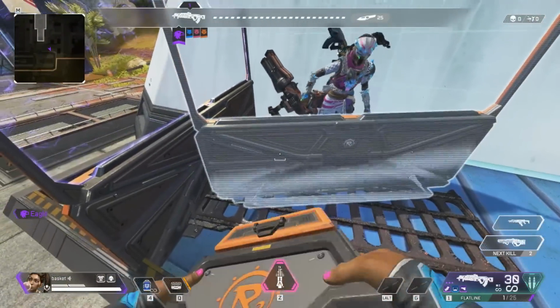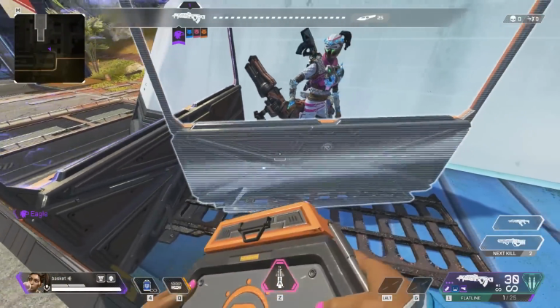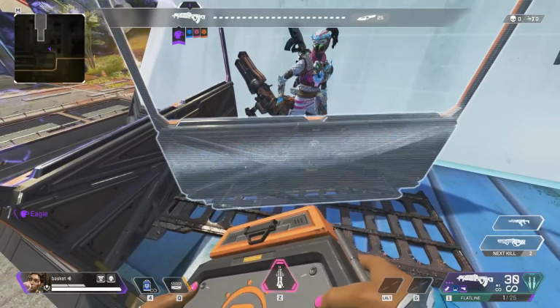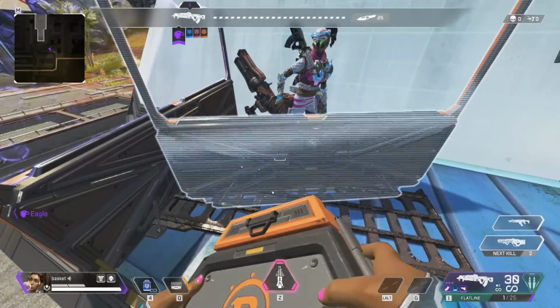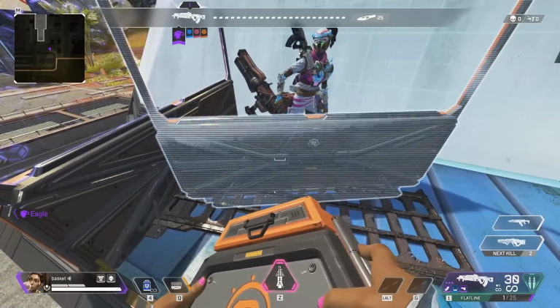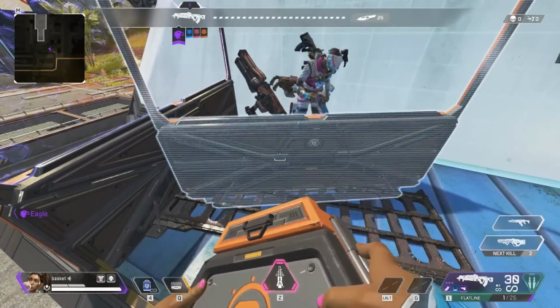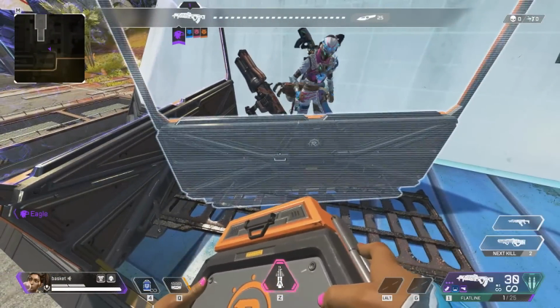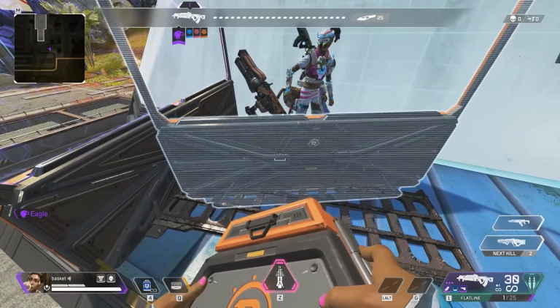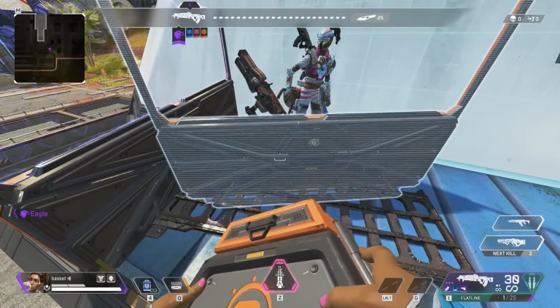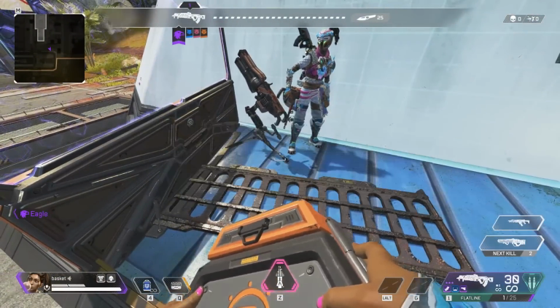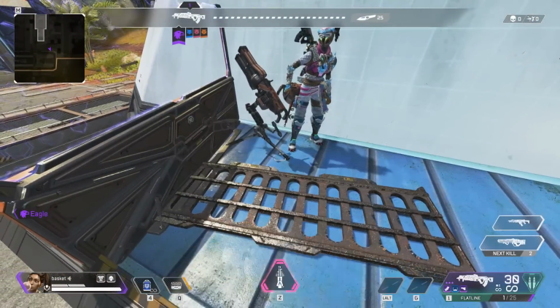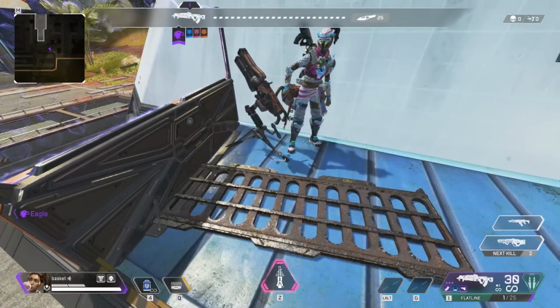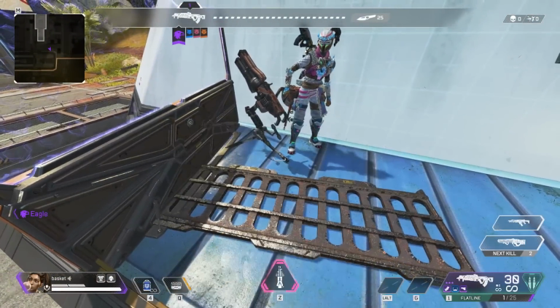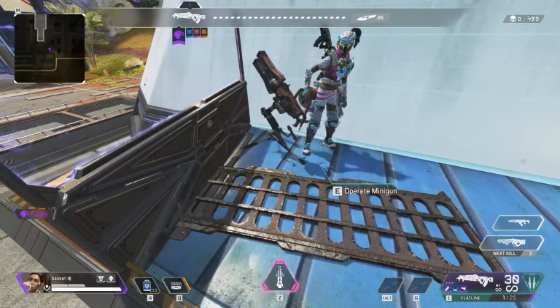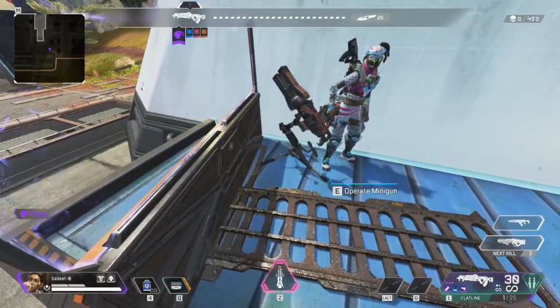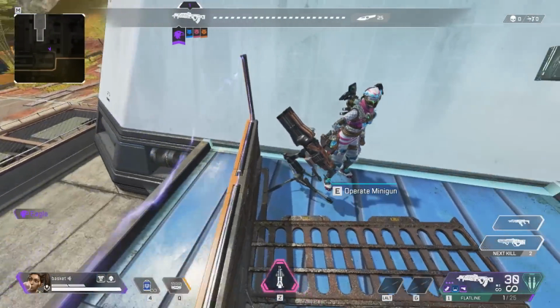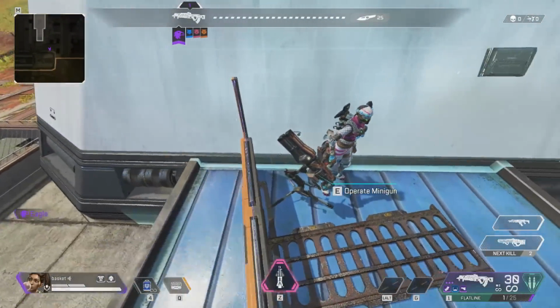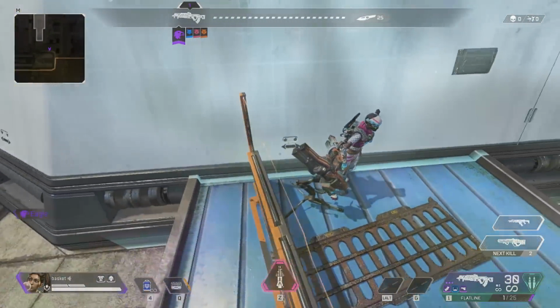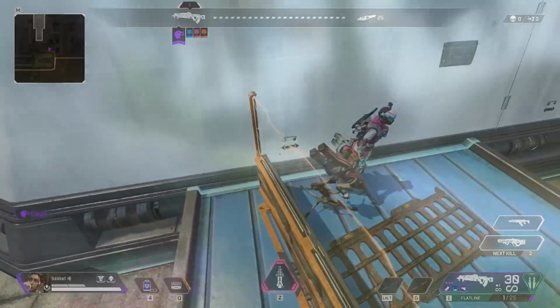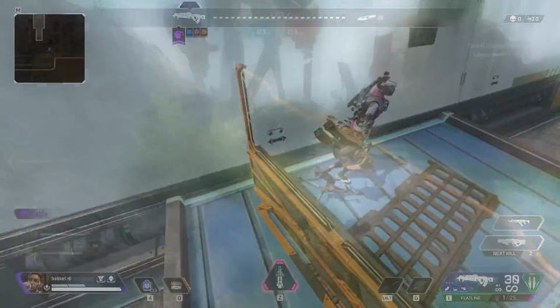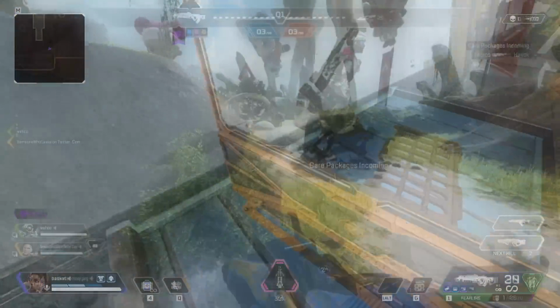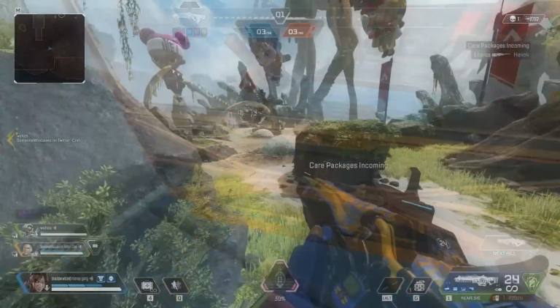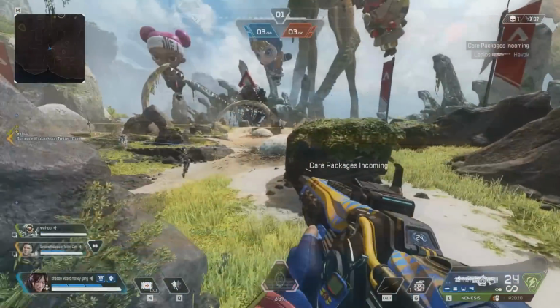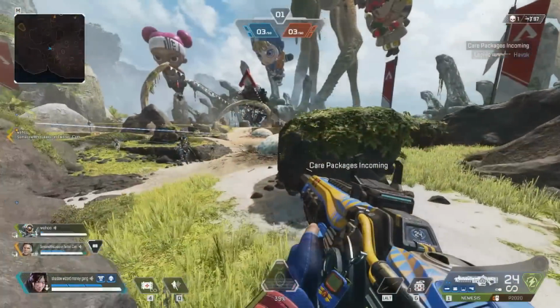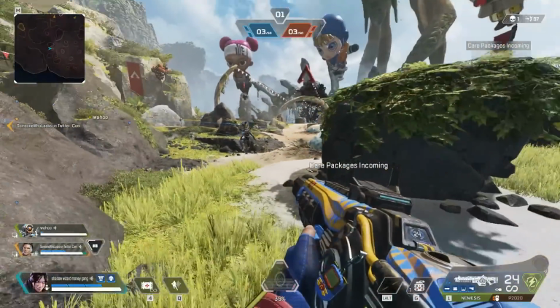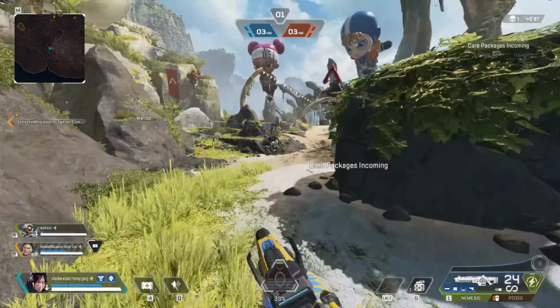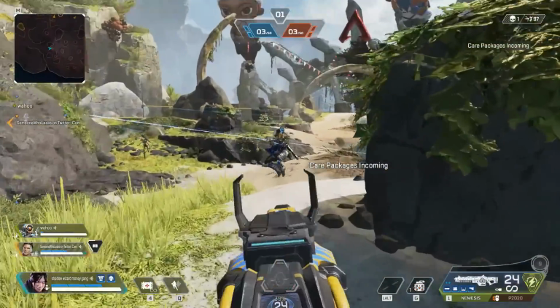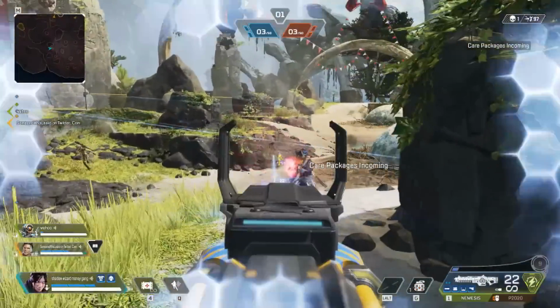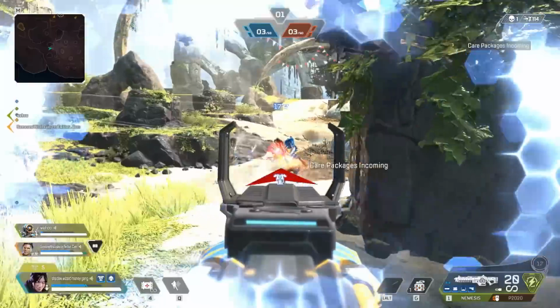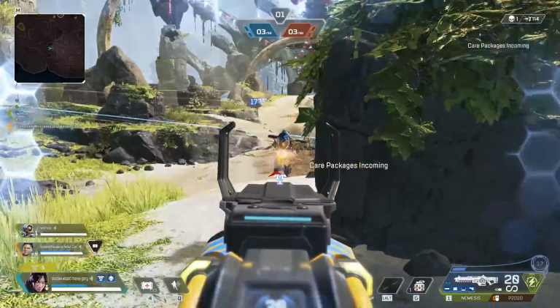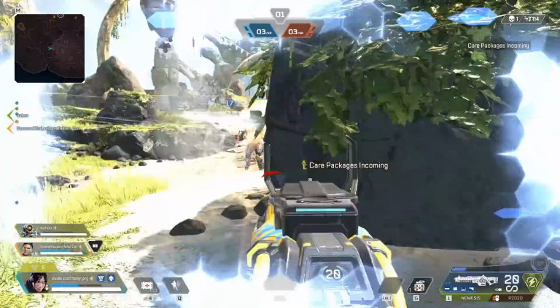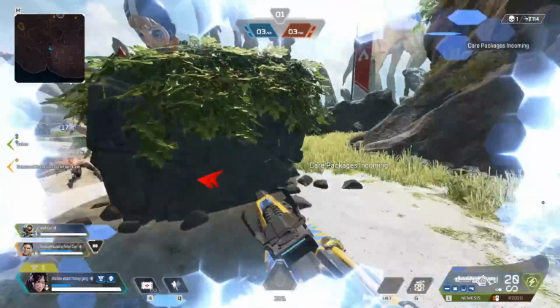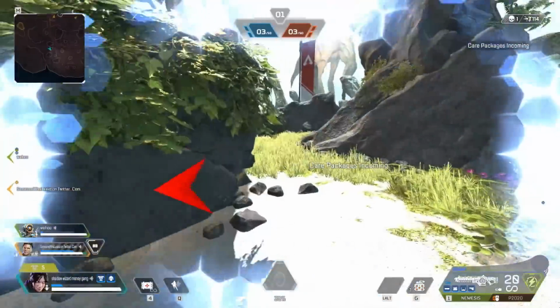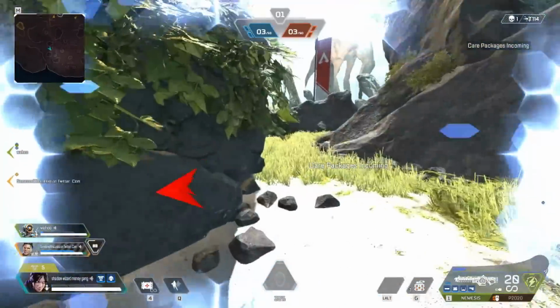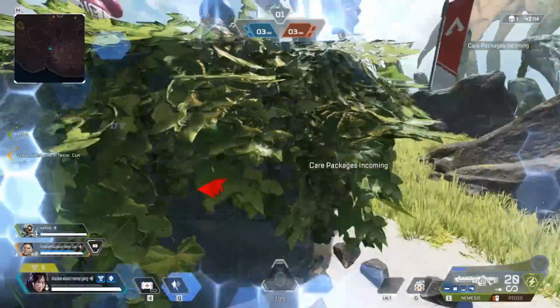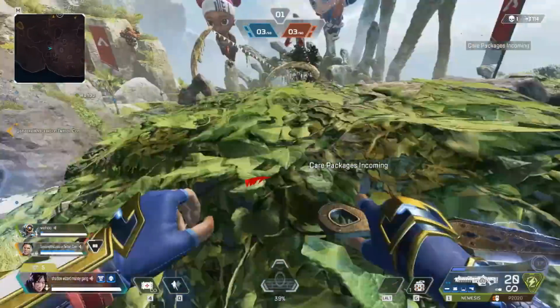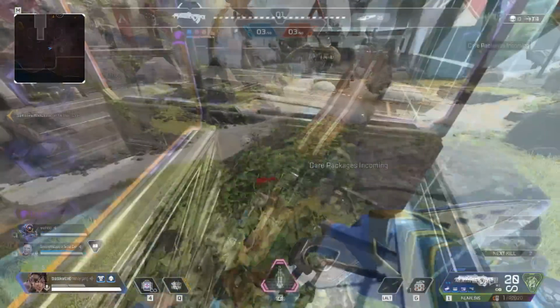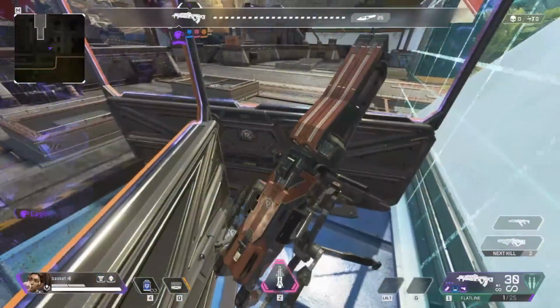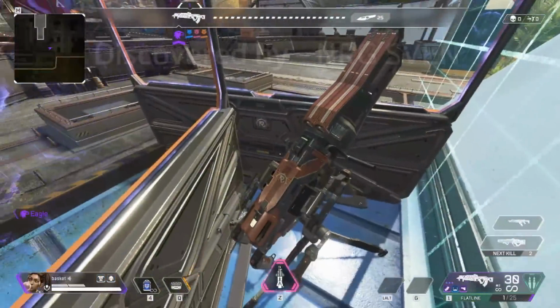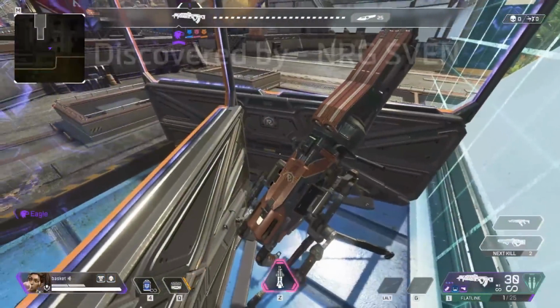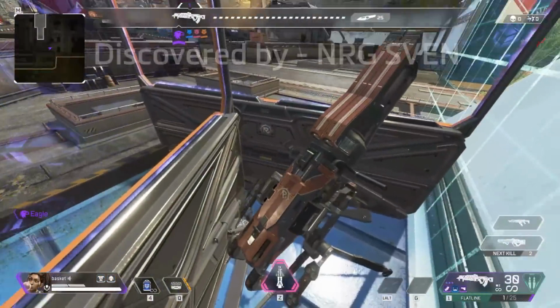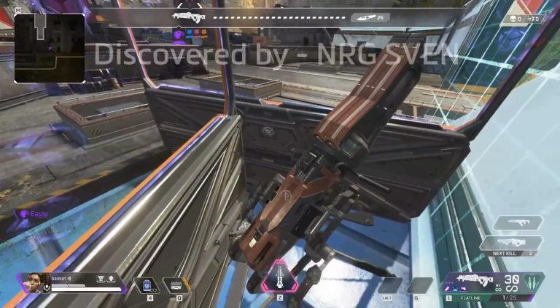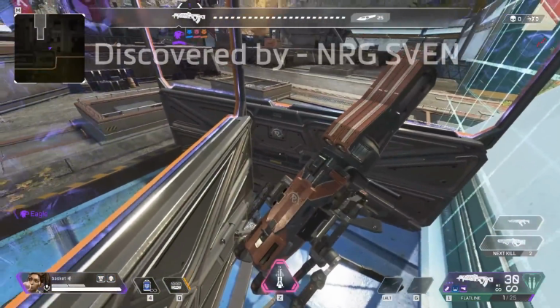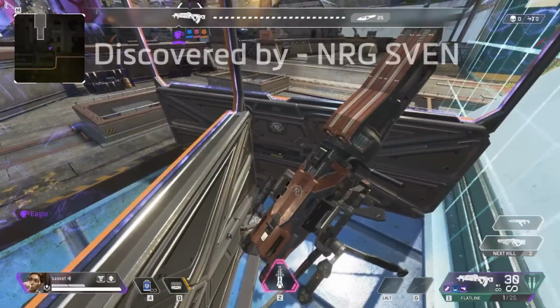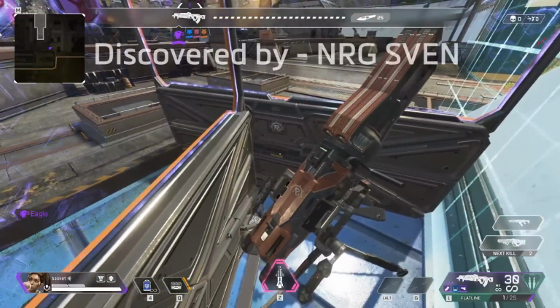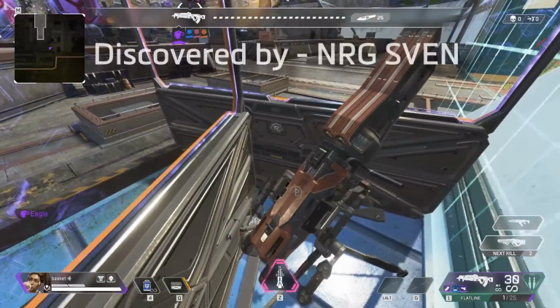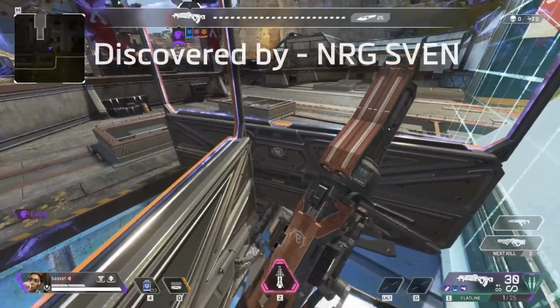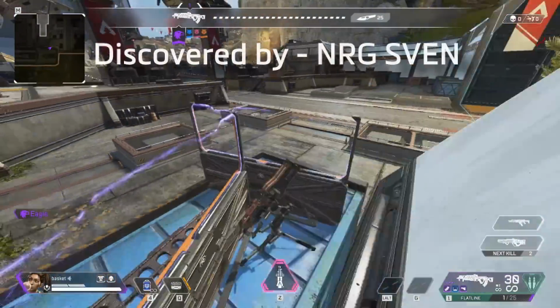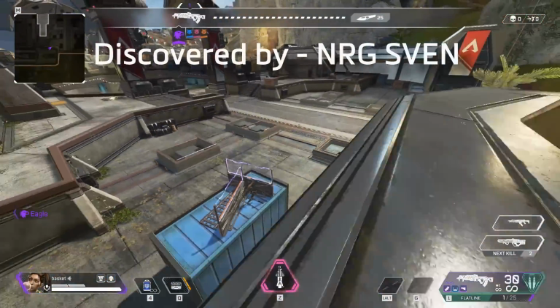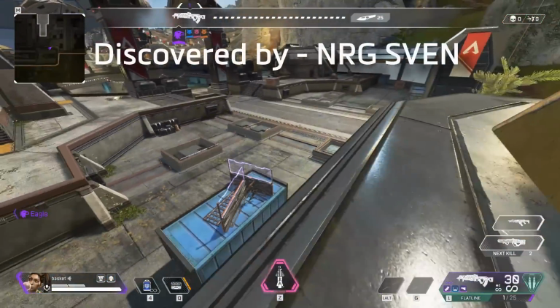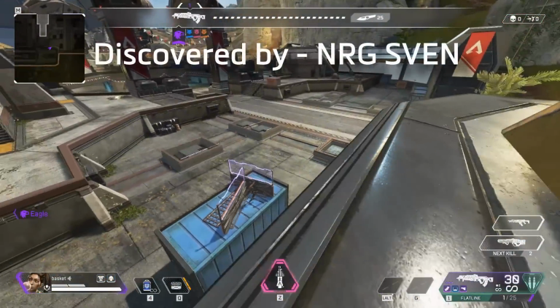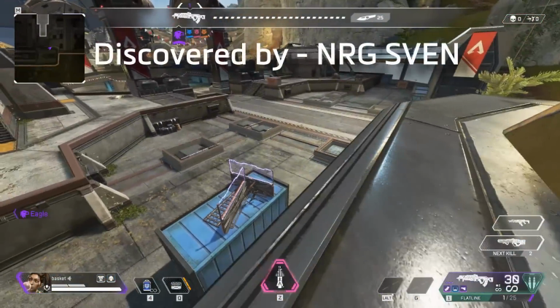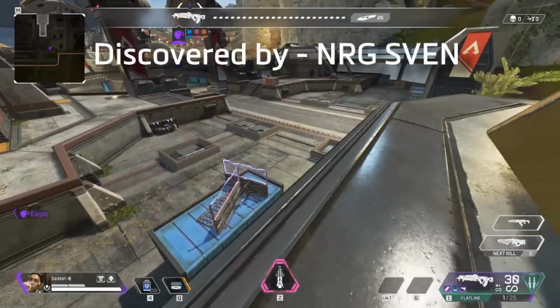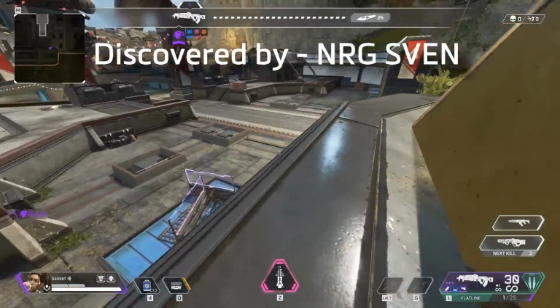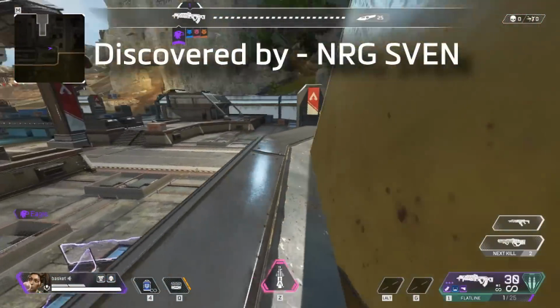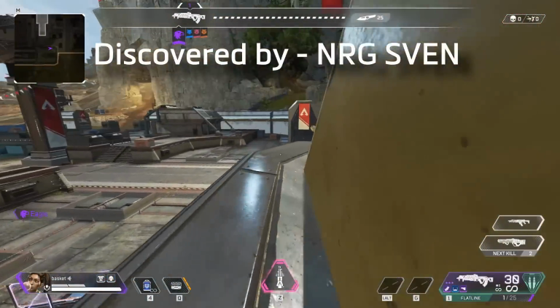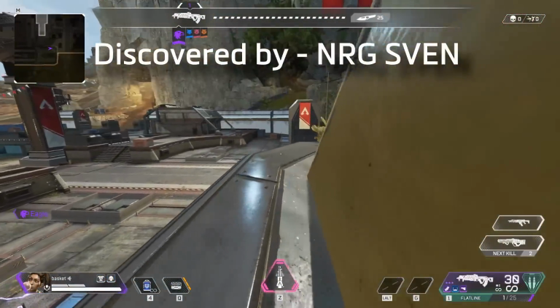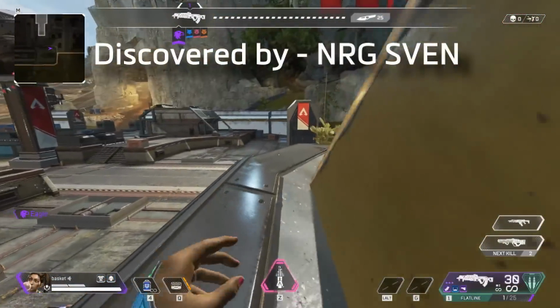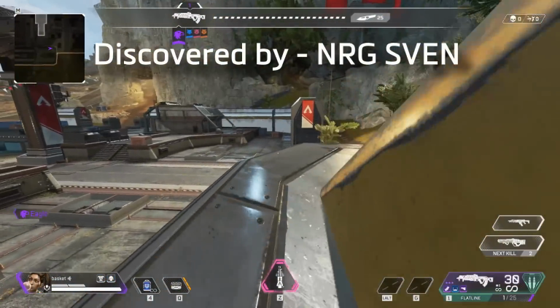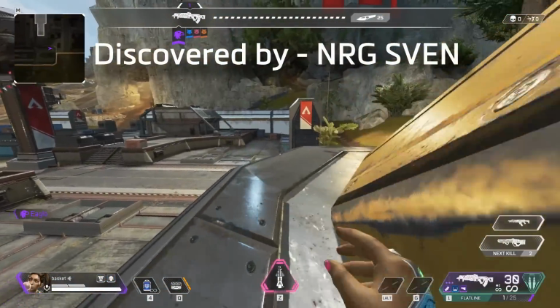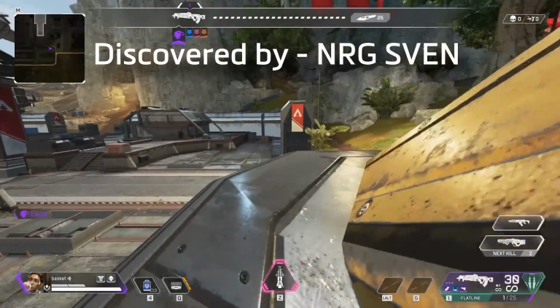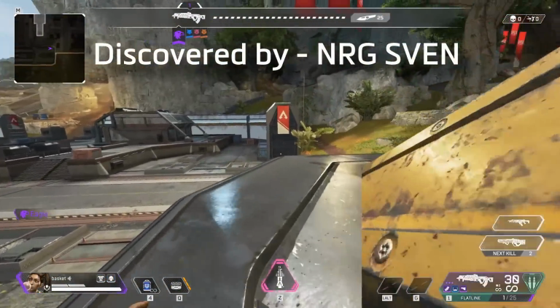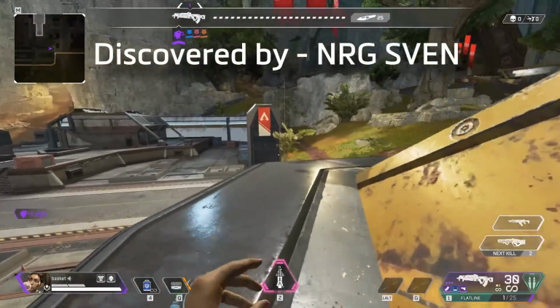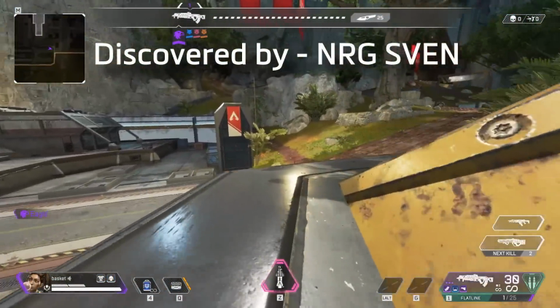There are a few strategies that you can use to break out, although none of them are 100% certain. Basically, just push yourself against the wall of a rampart until something happens.